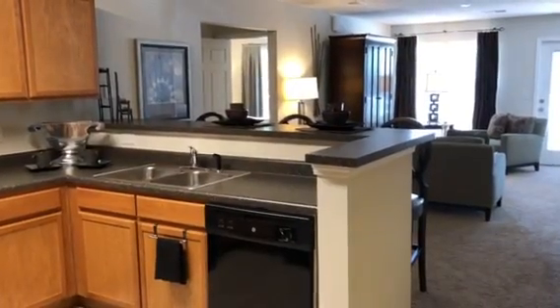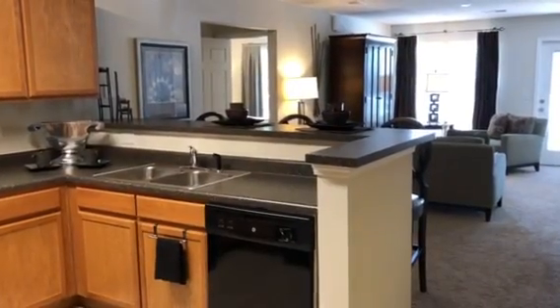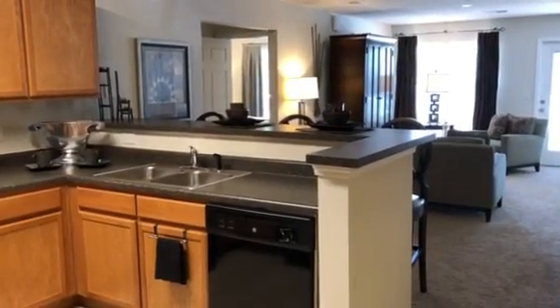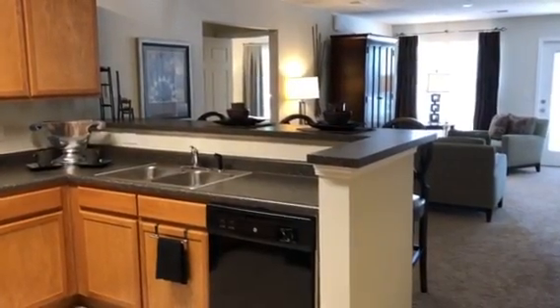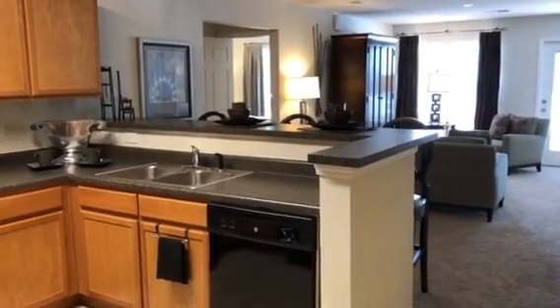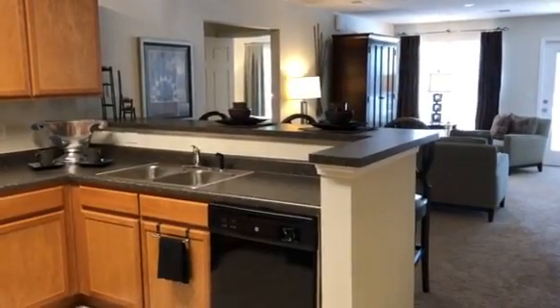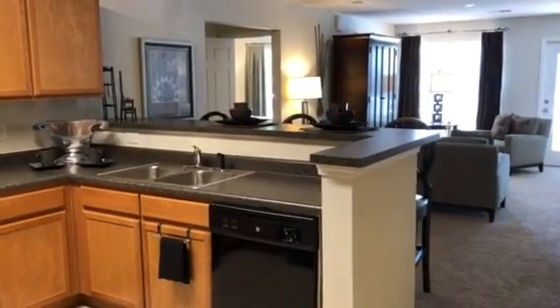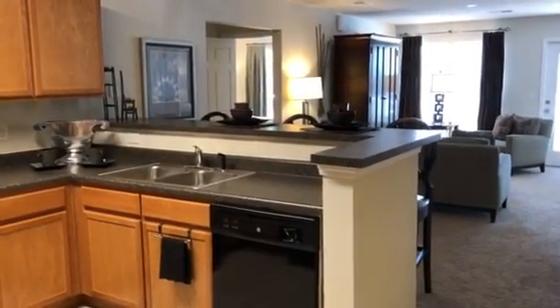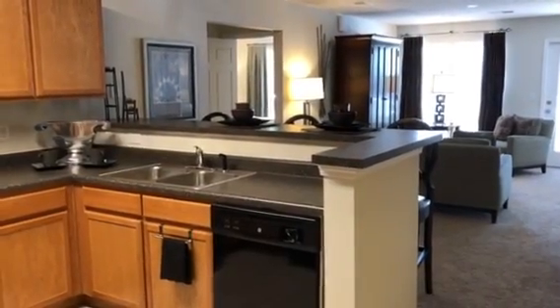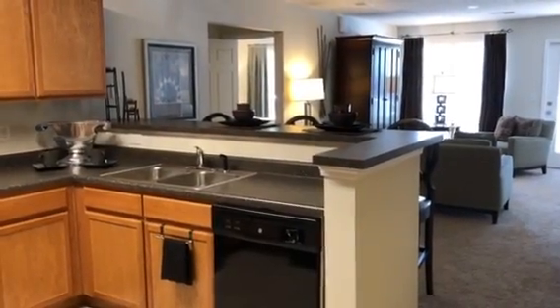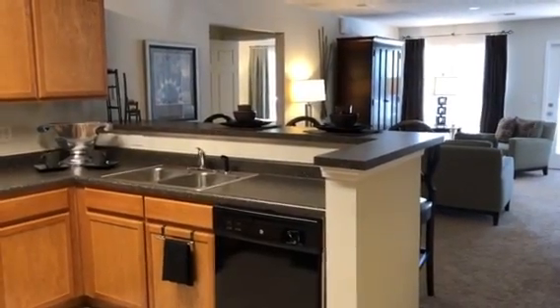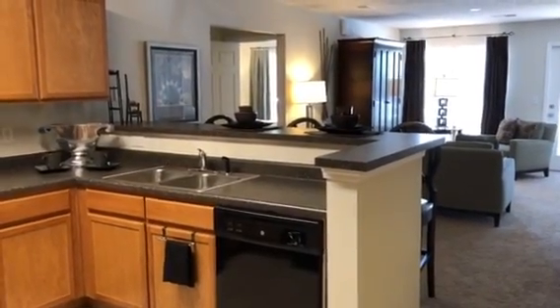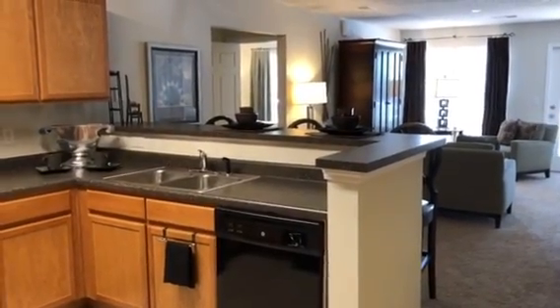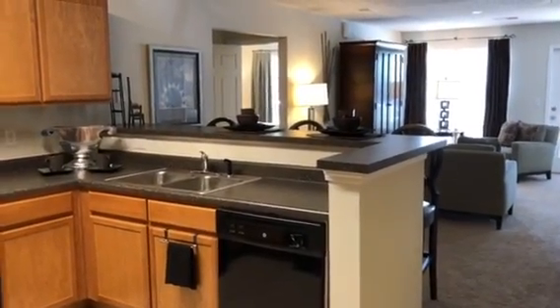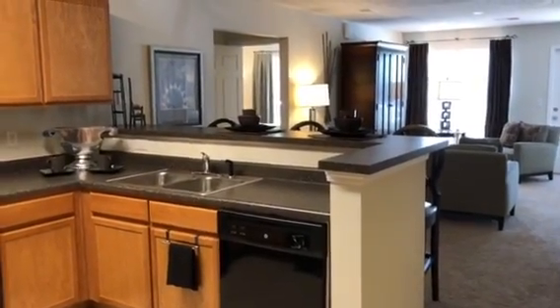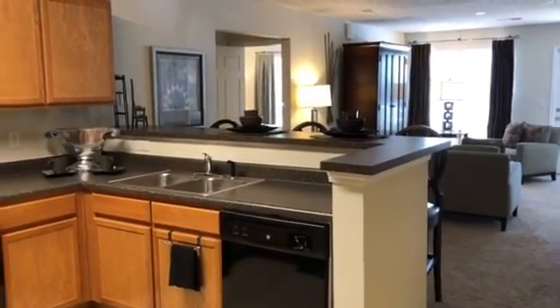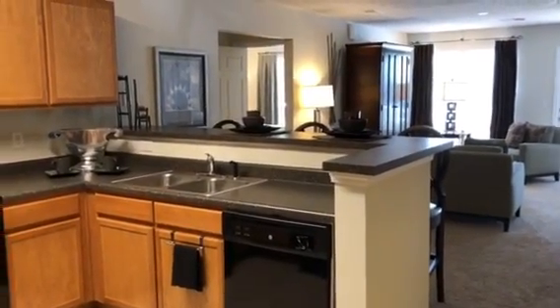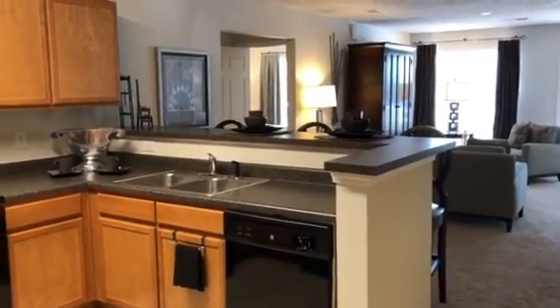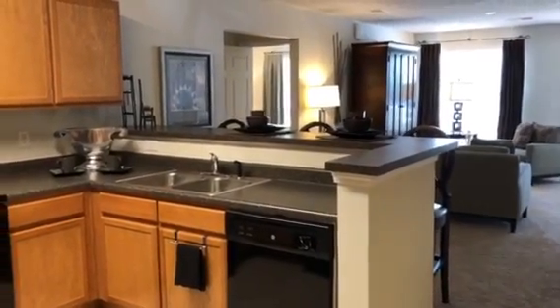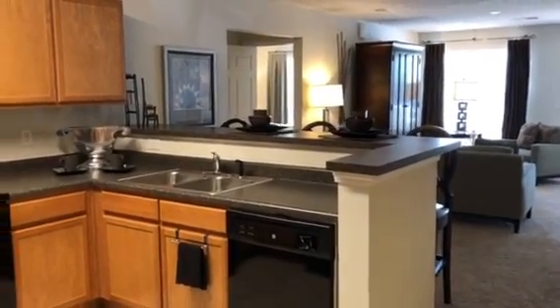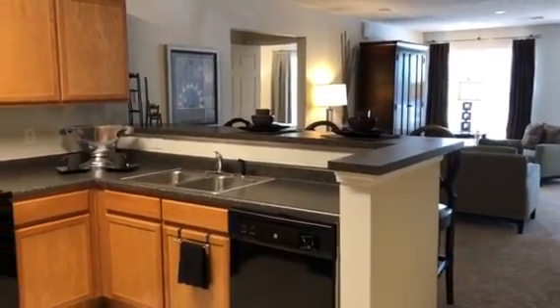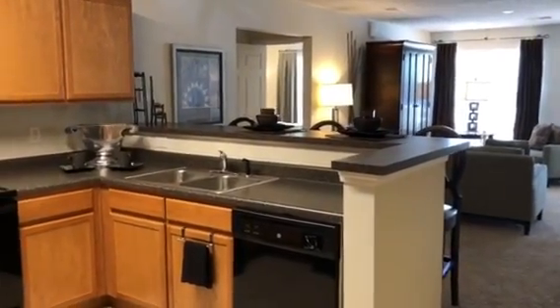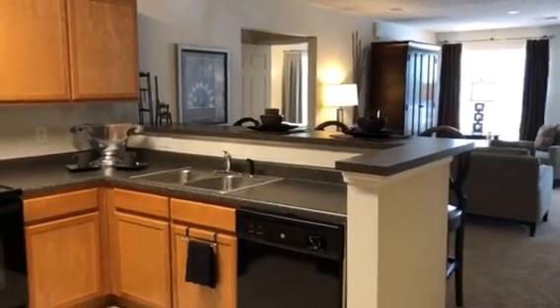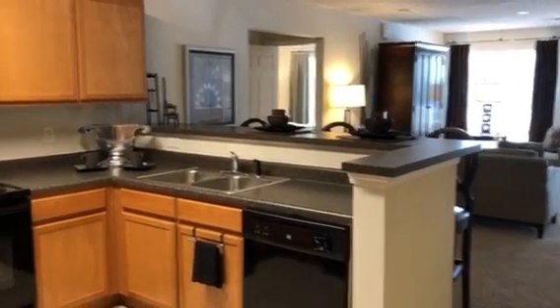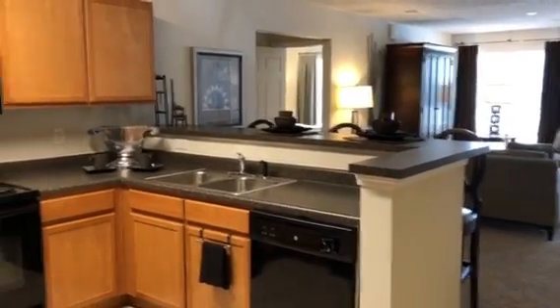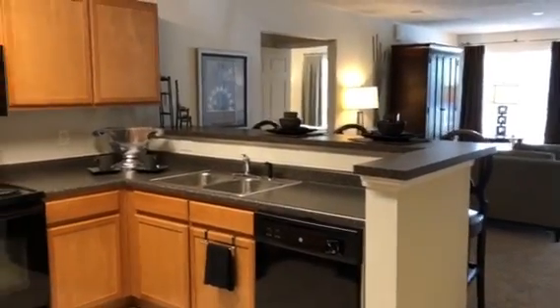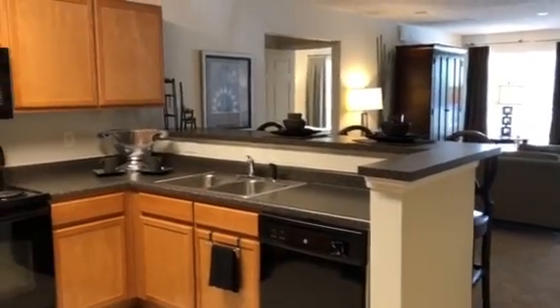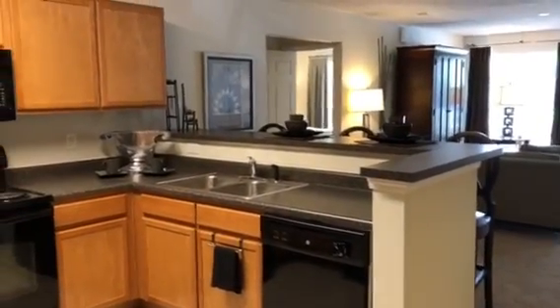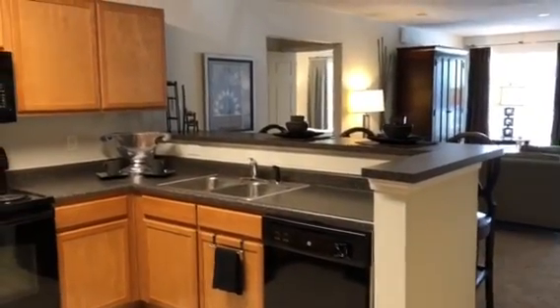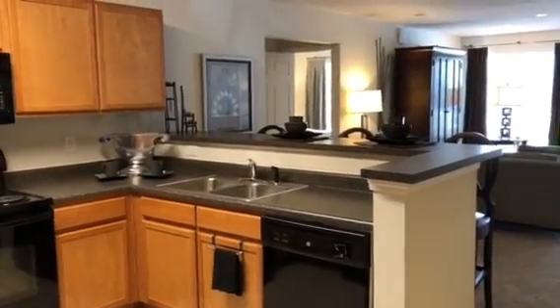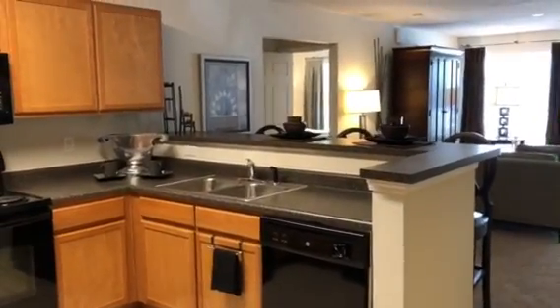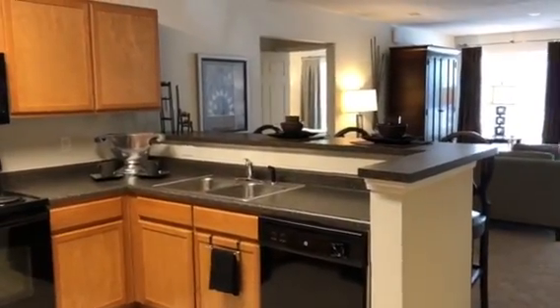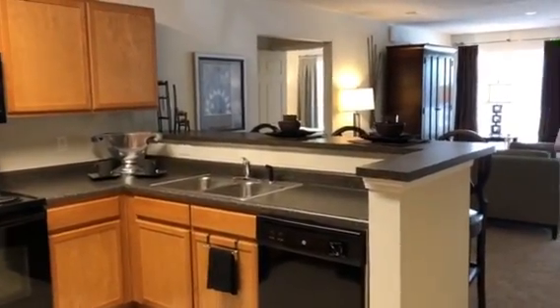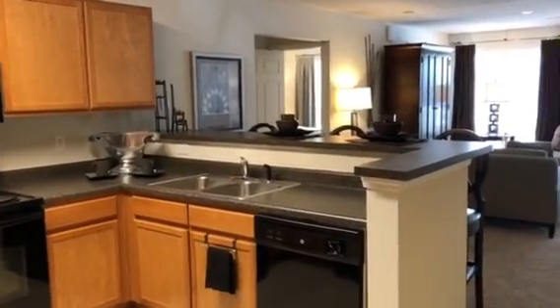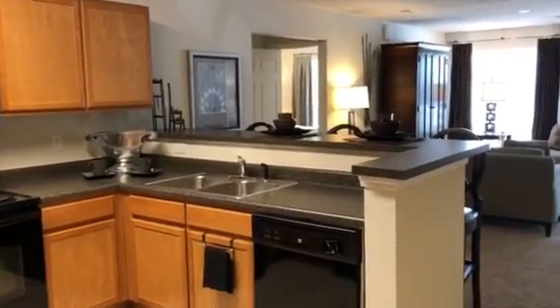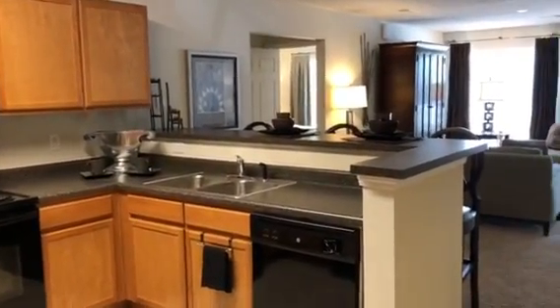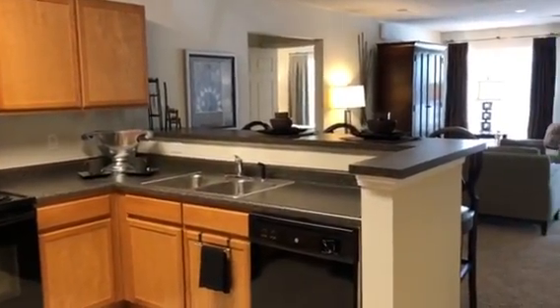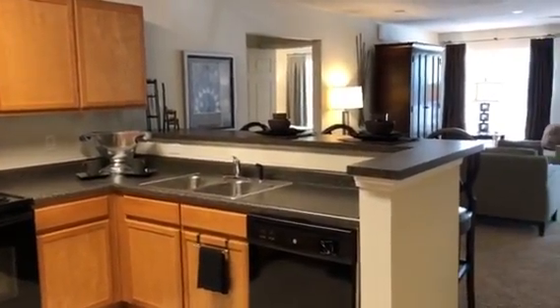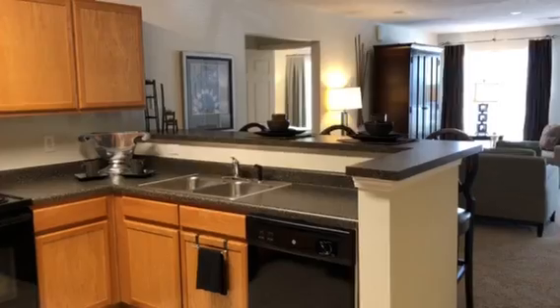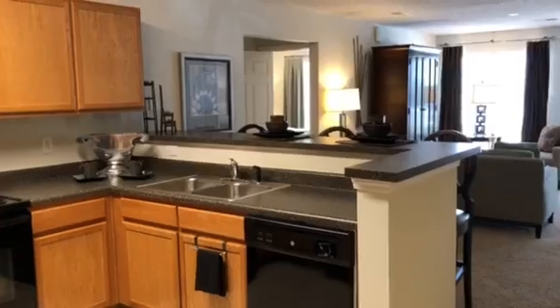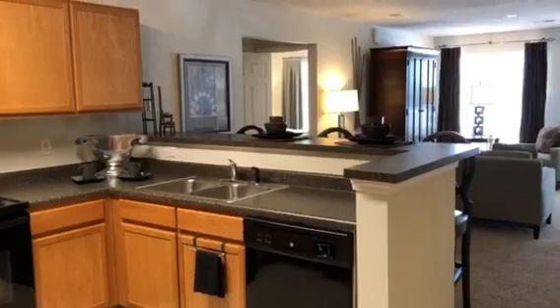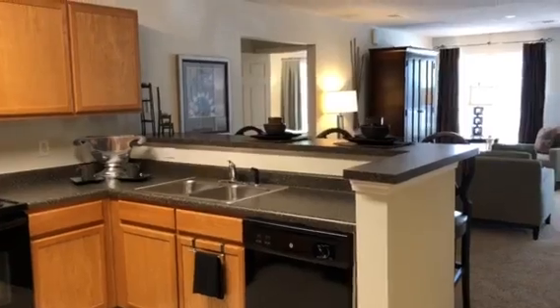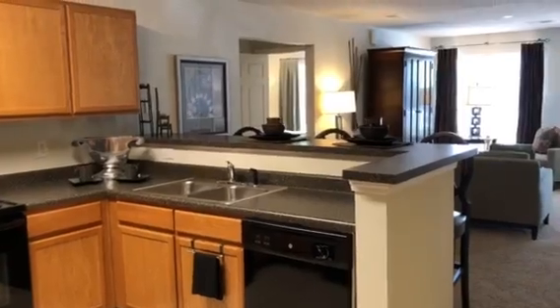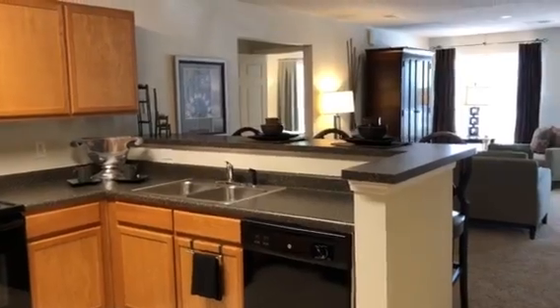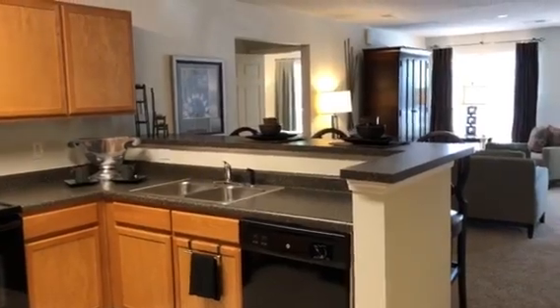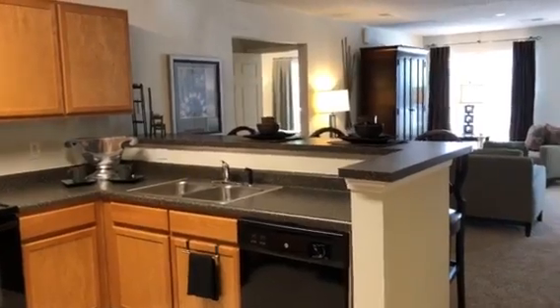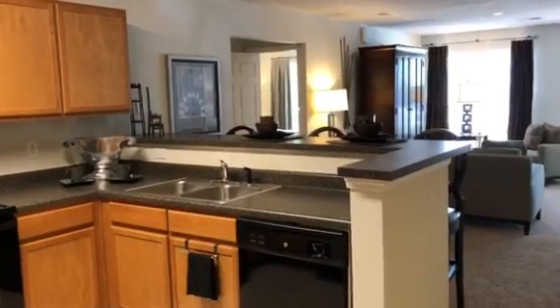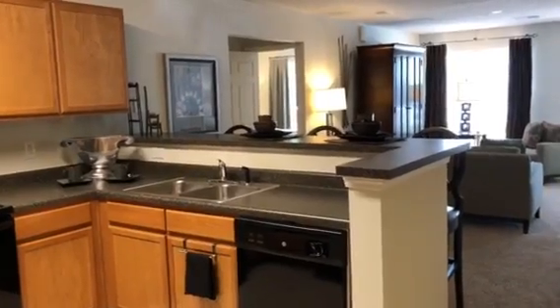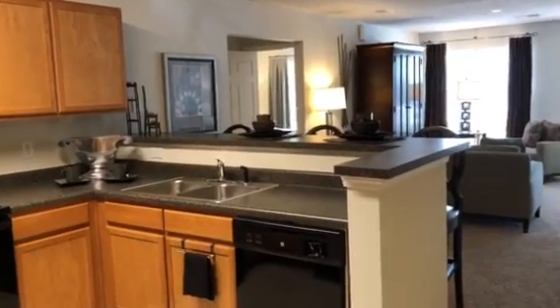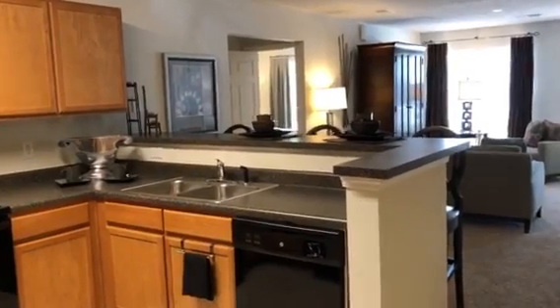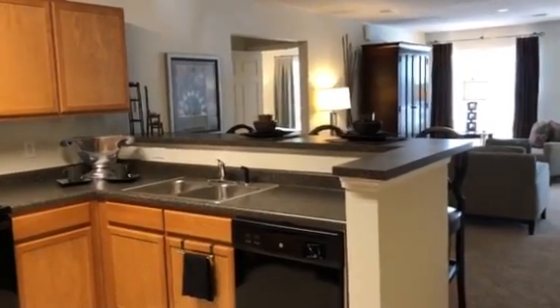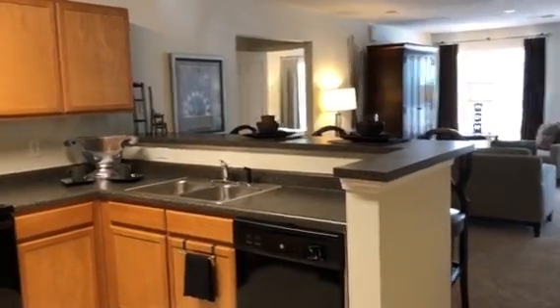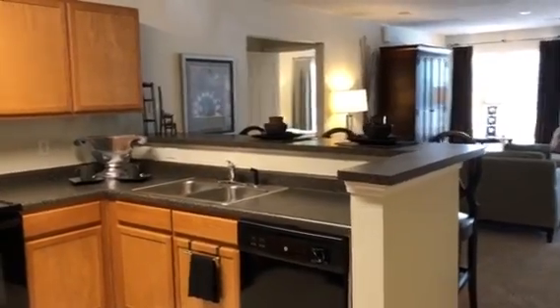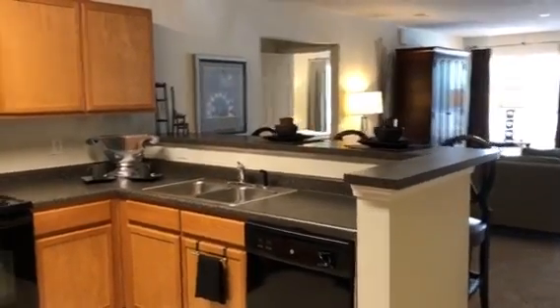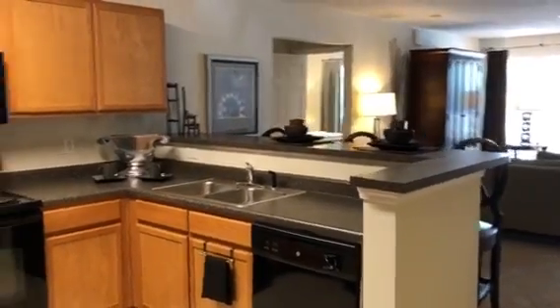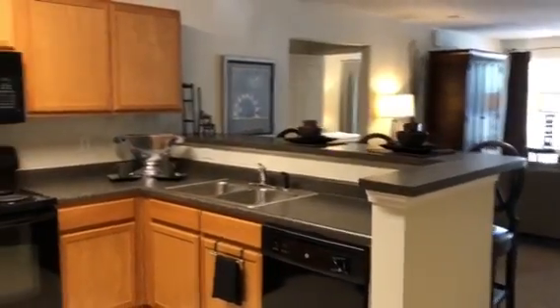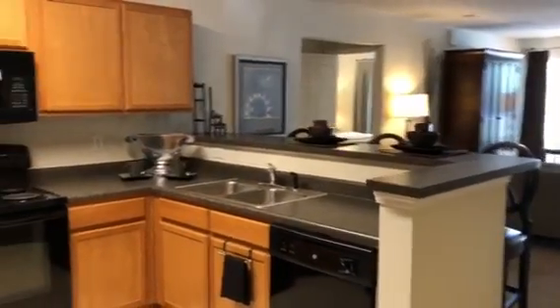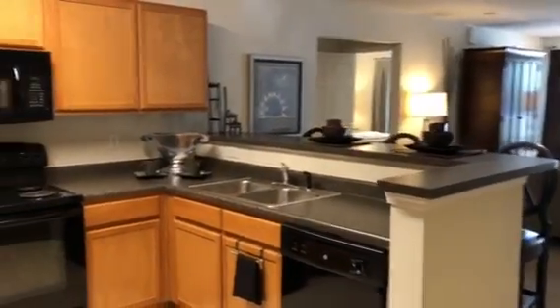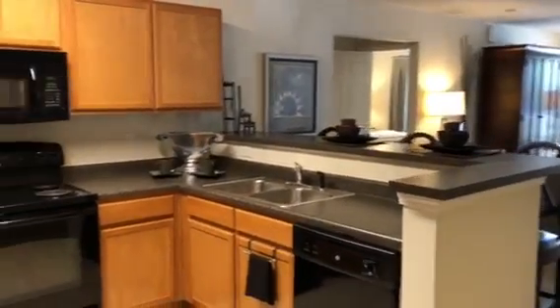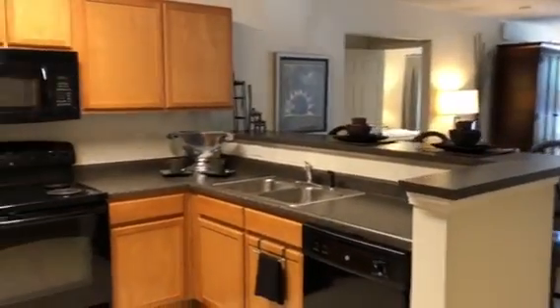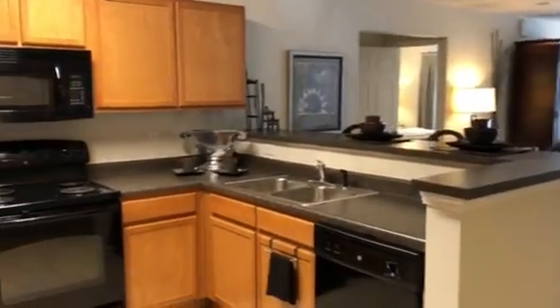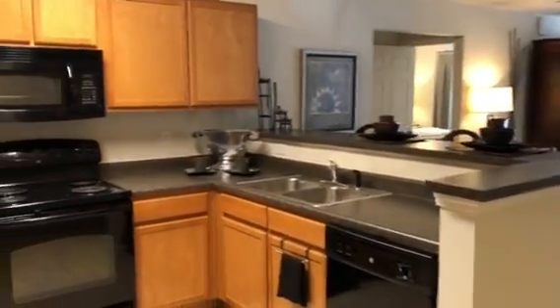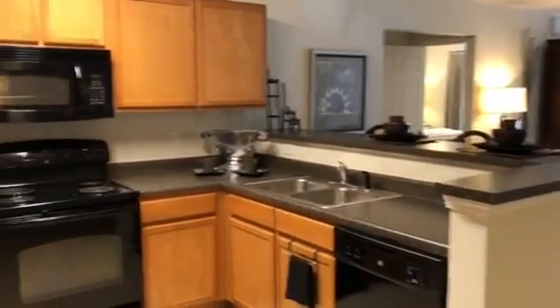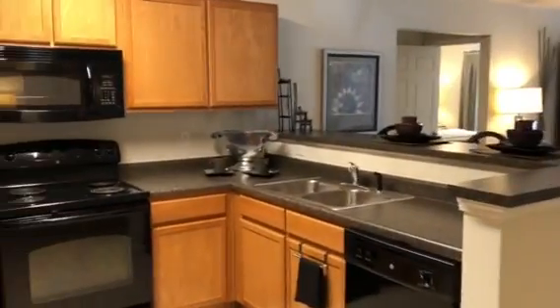Hi guys! So today I'm going to take you on a tour of our three-bedroom floor plan here at Birkridge Crossing.